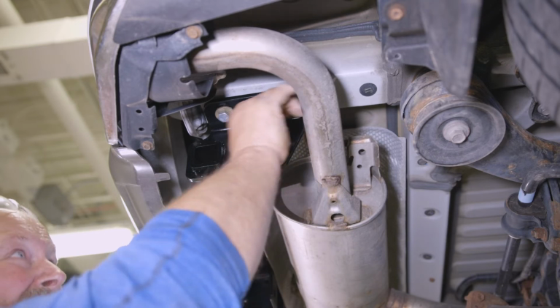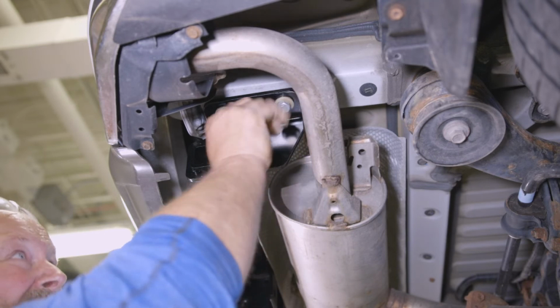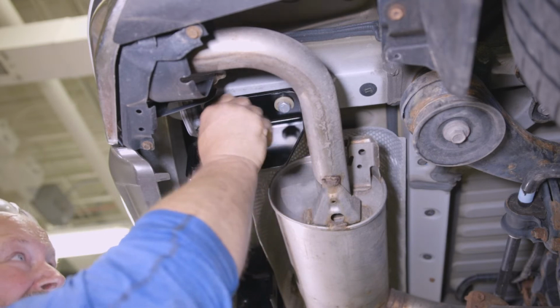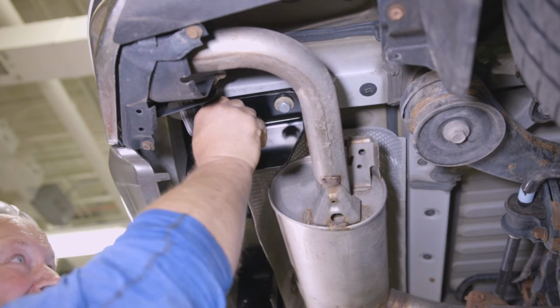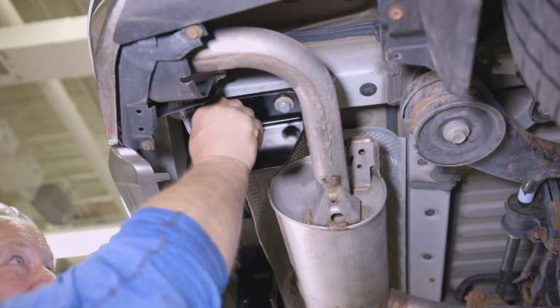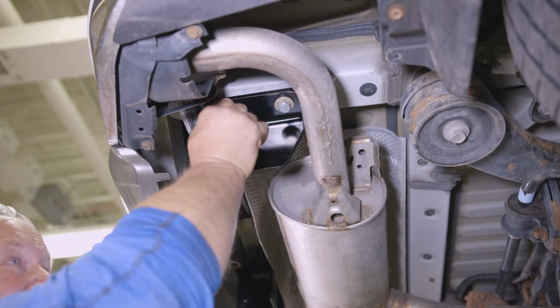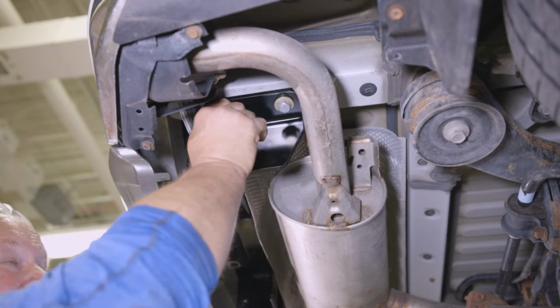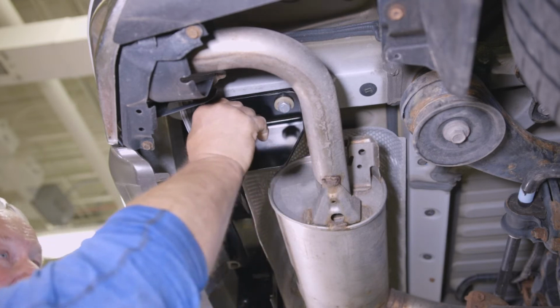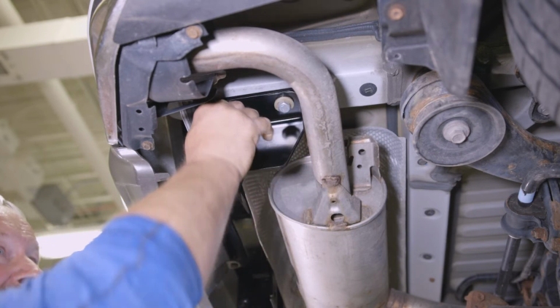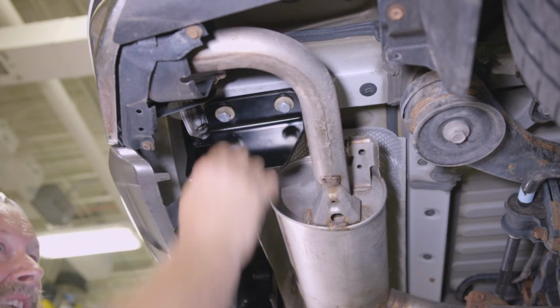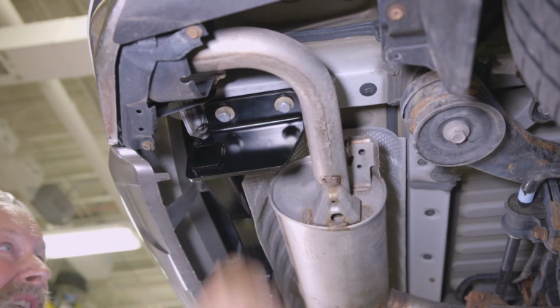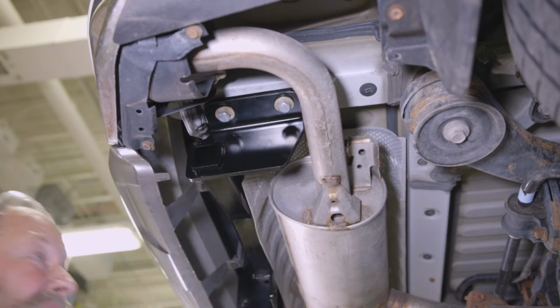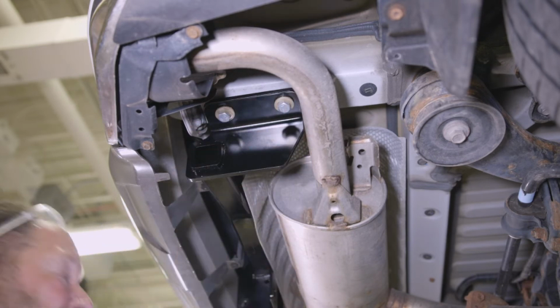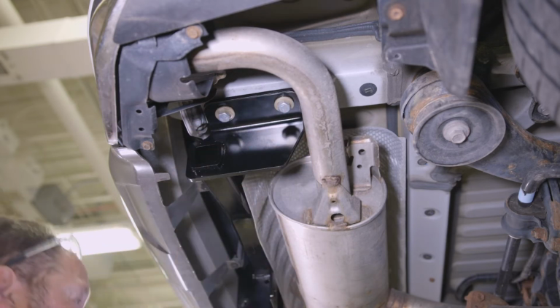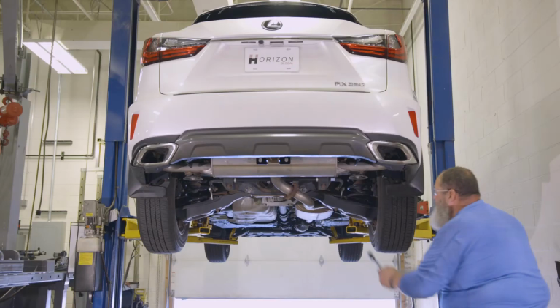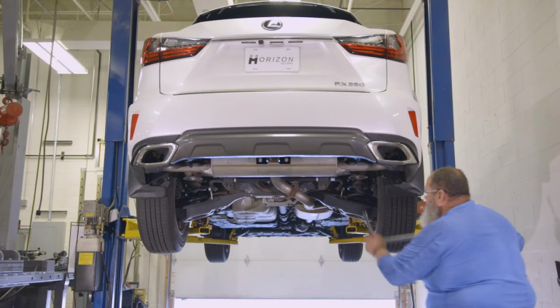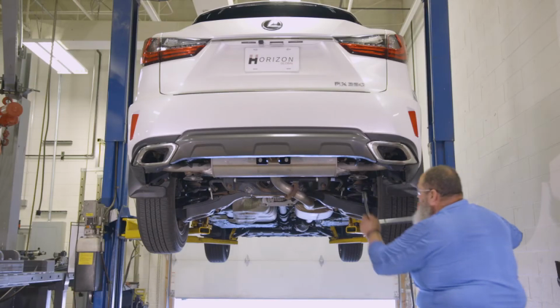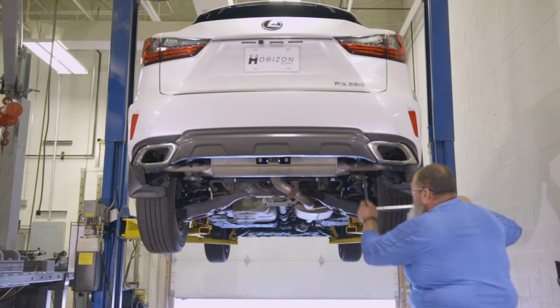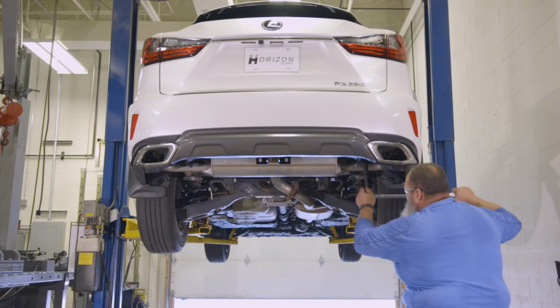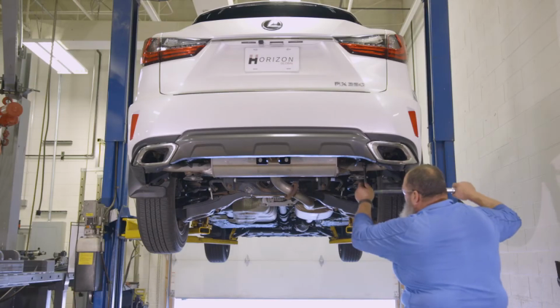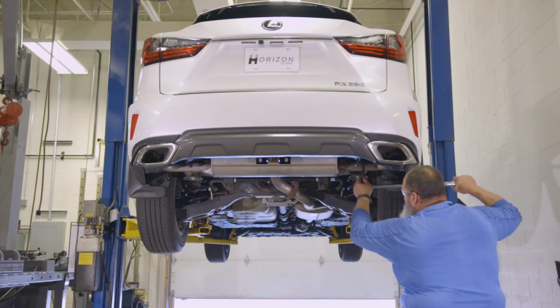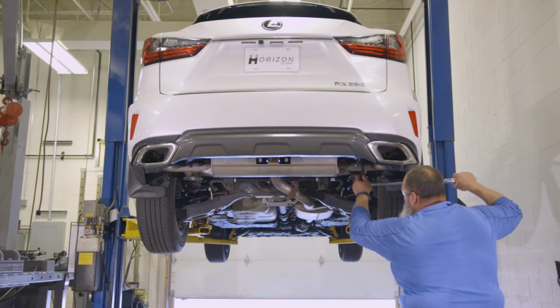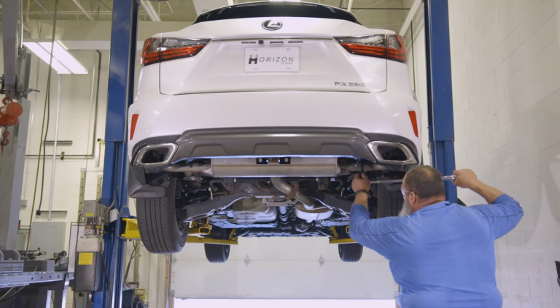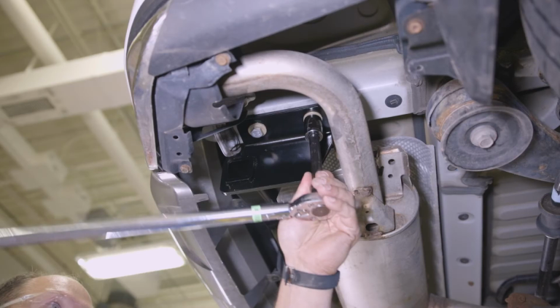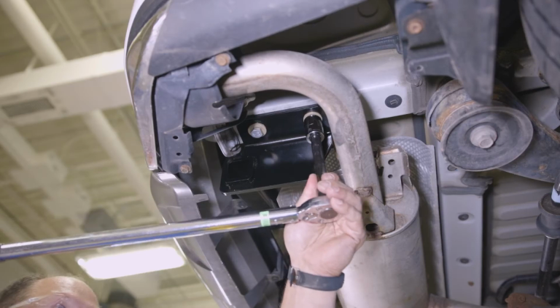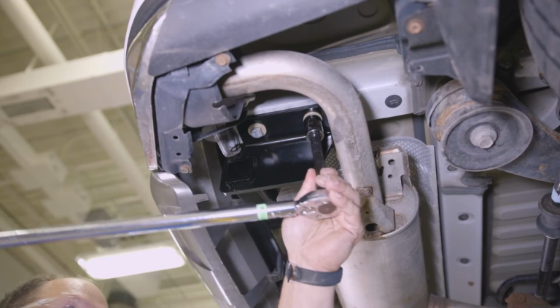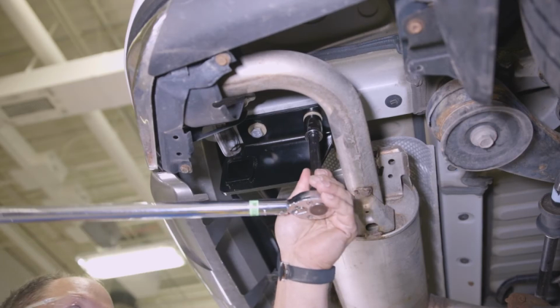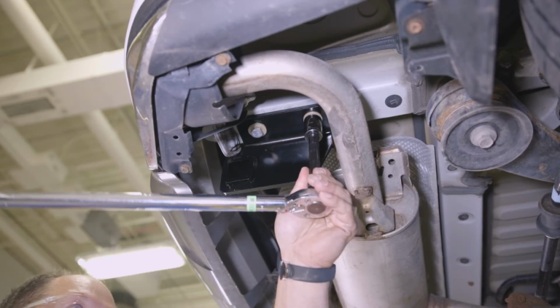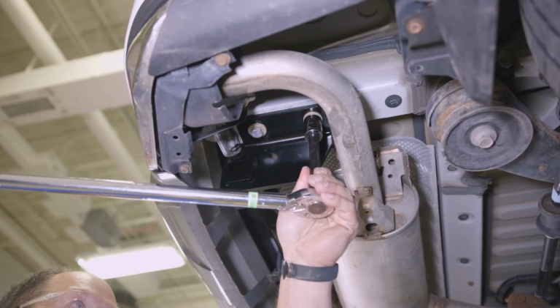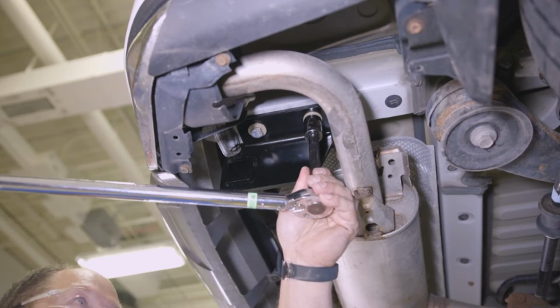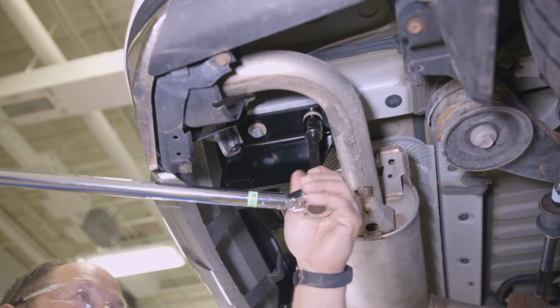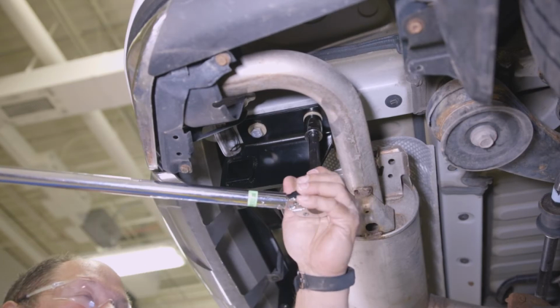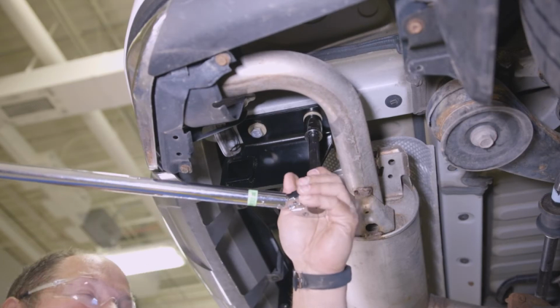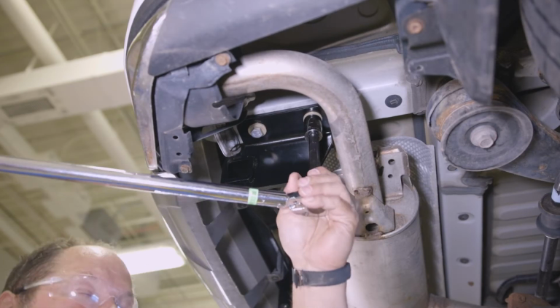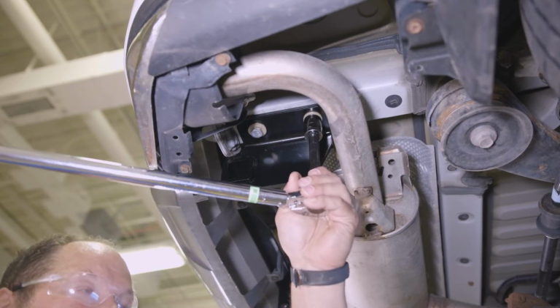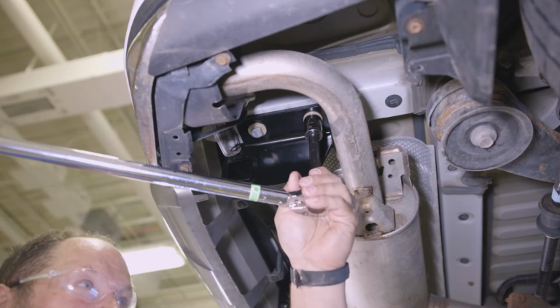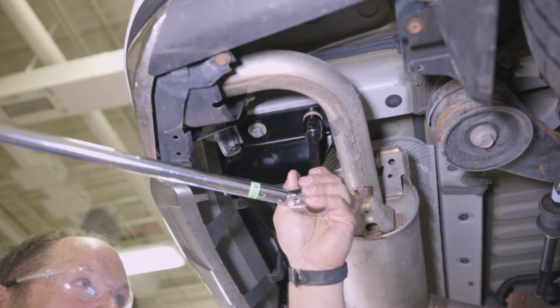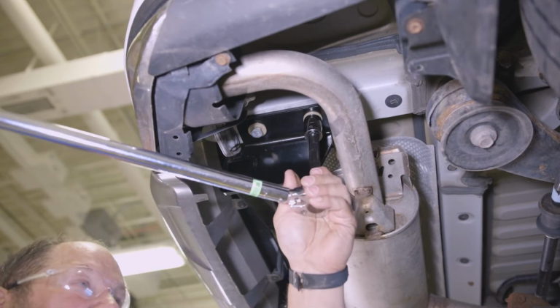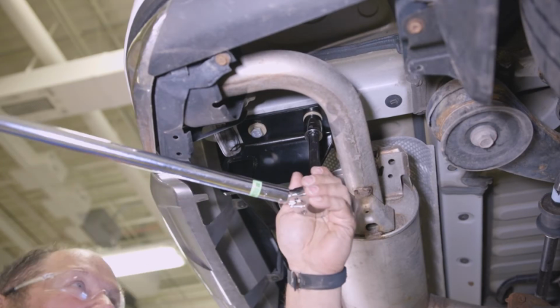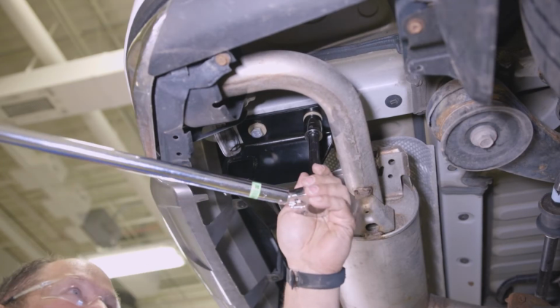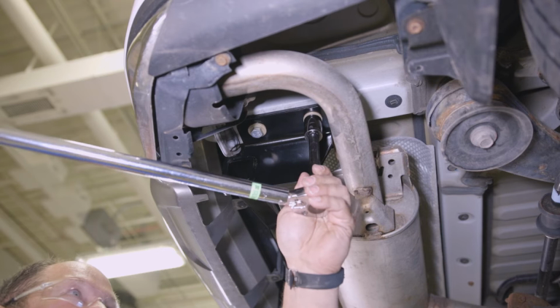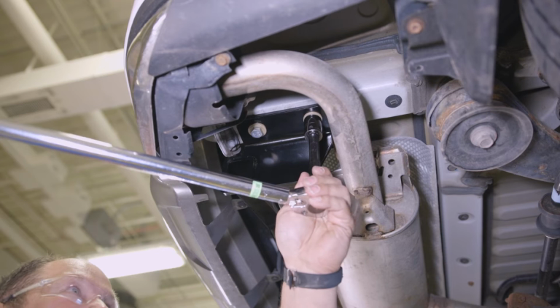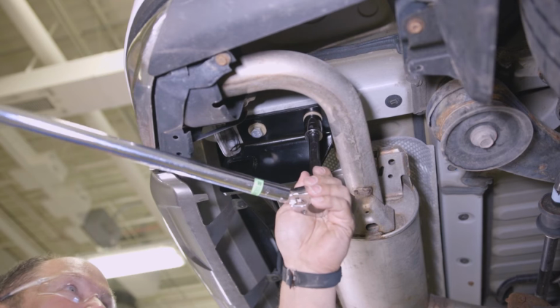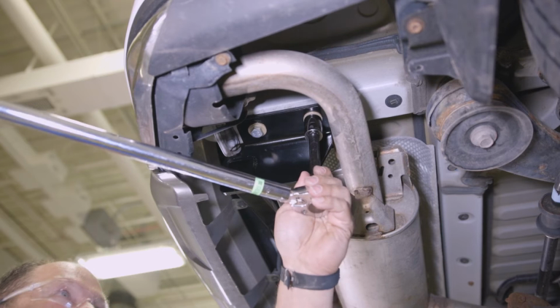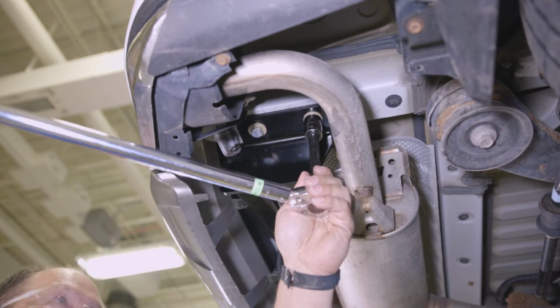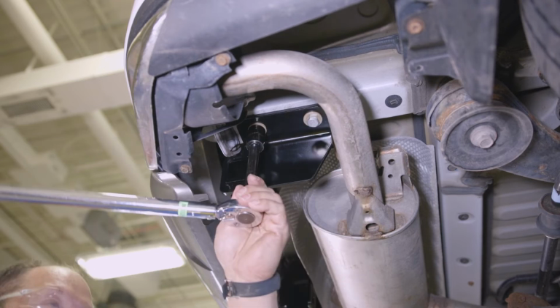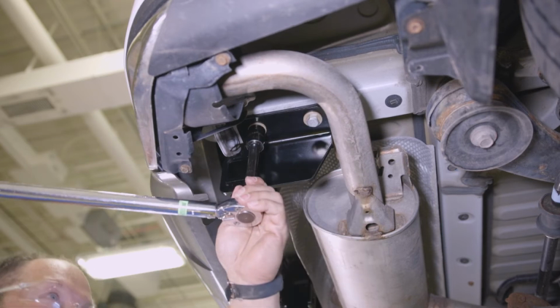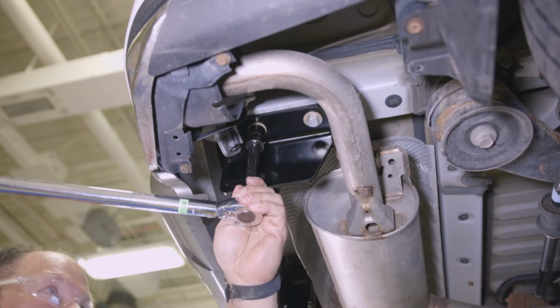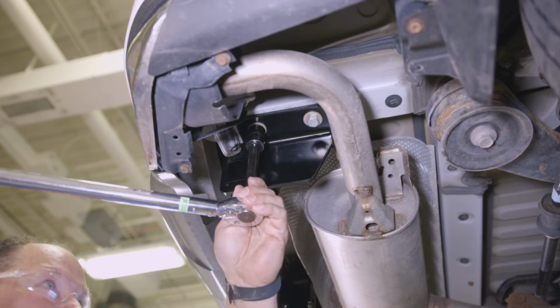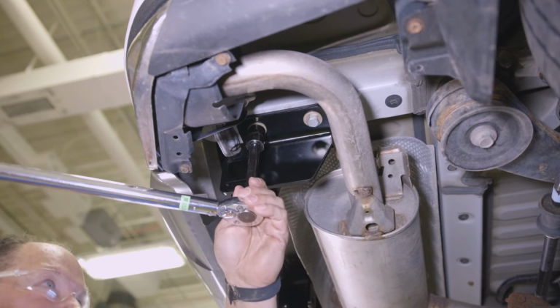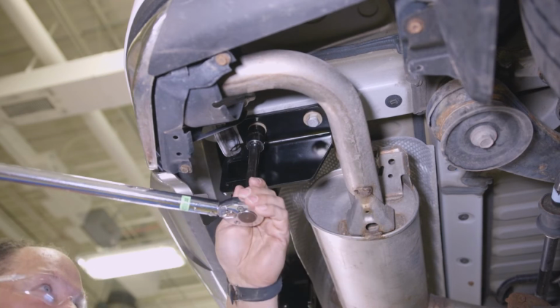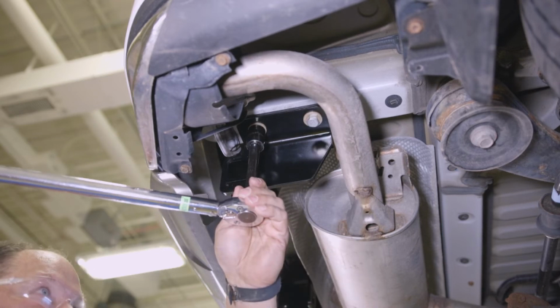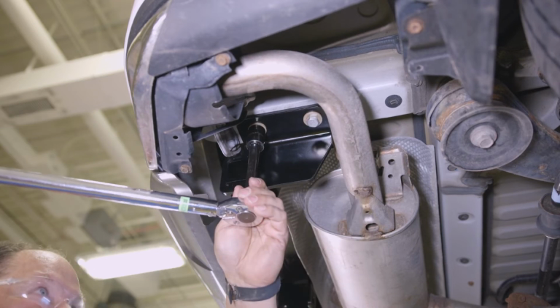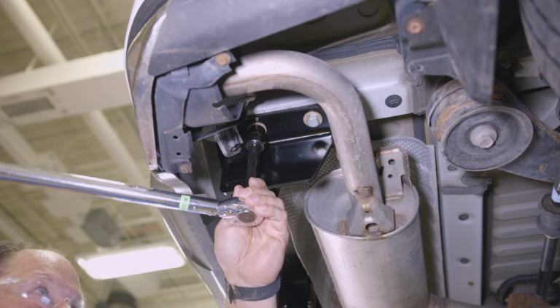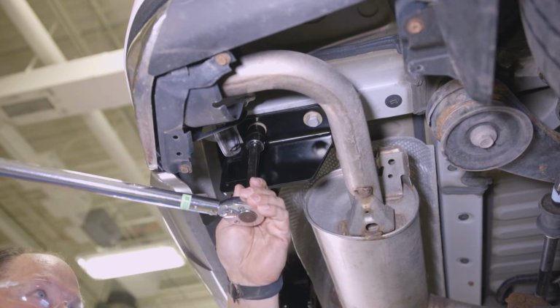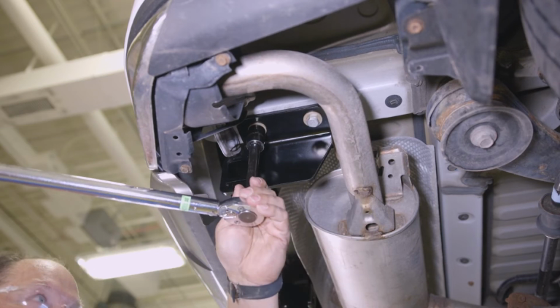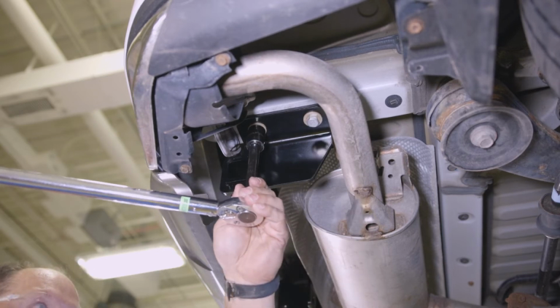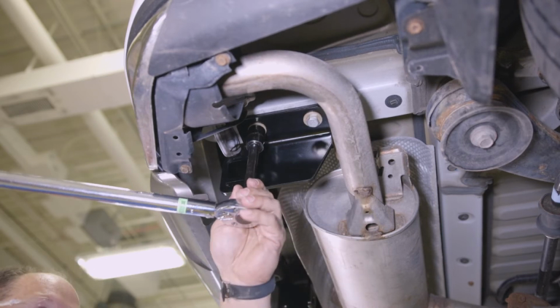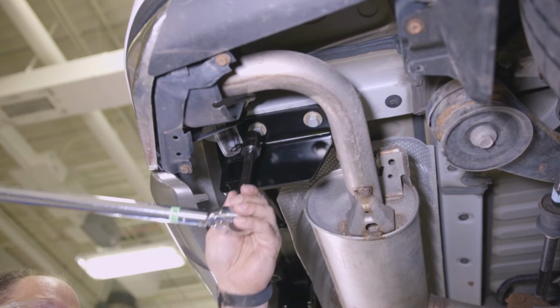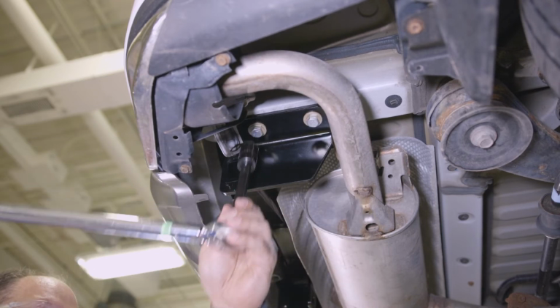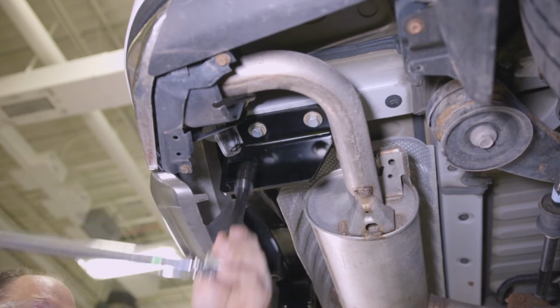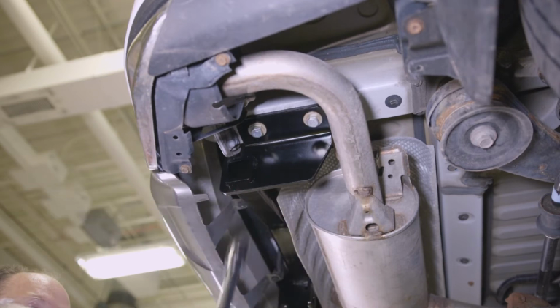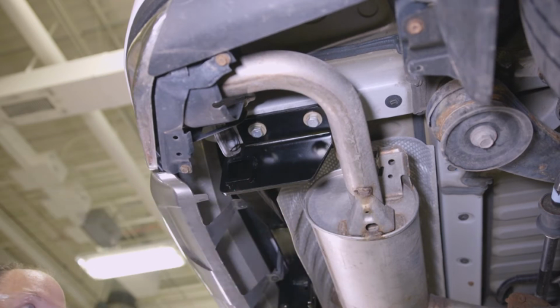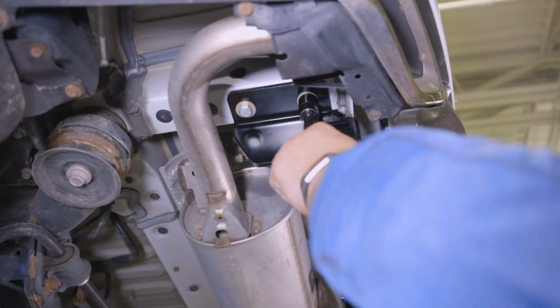Once that's done, use a torque wrench to tighten the M12 bolts to 76 foot-pounds.